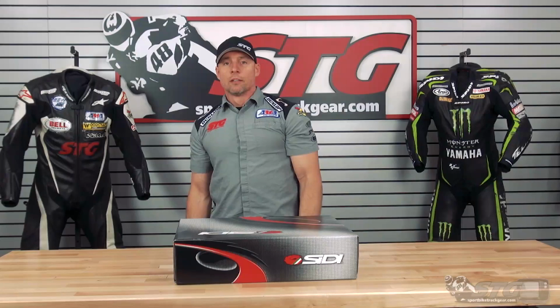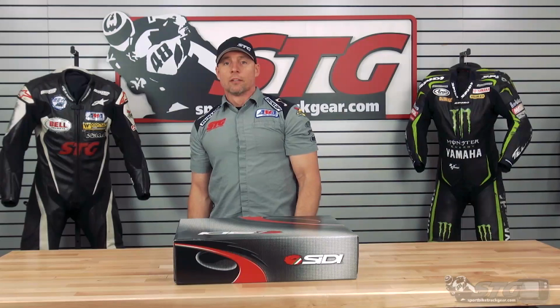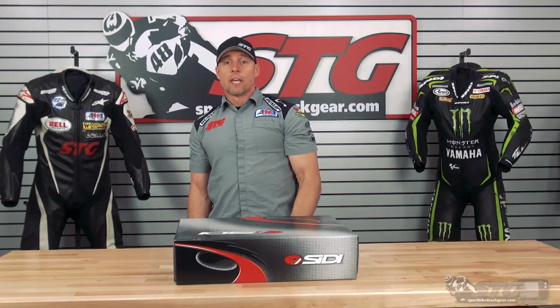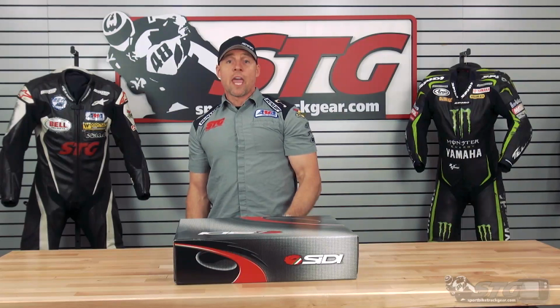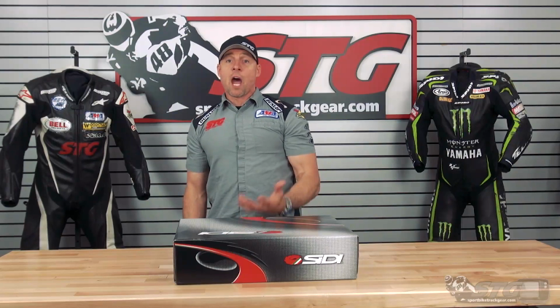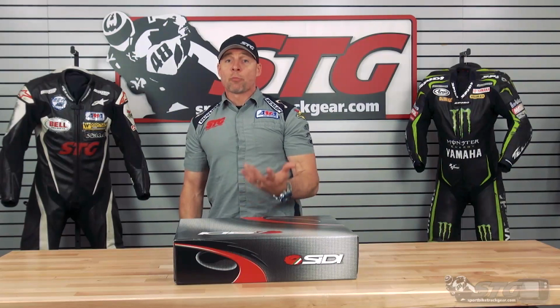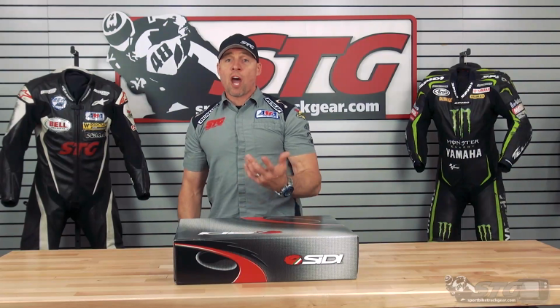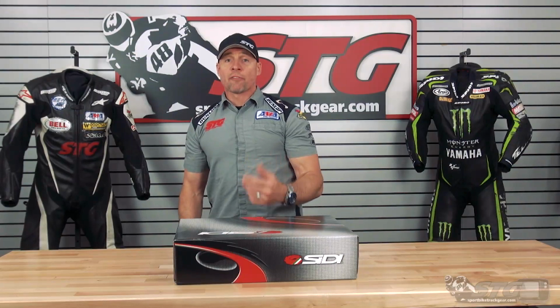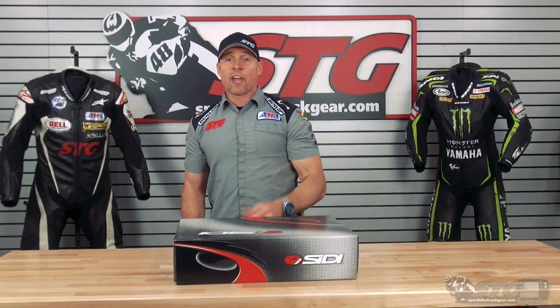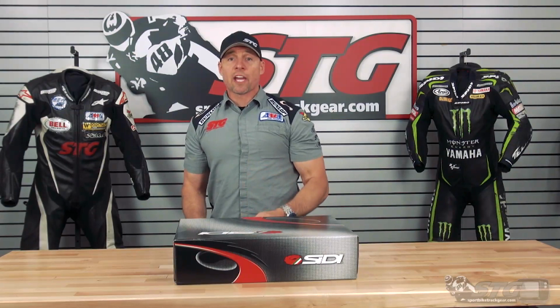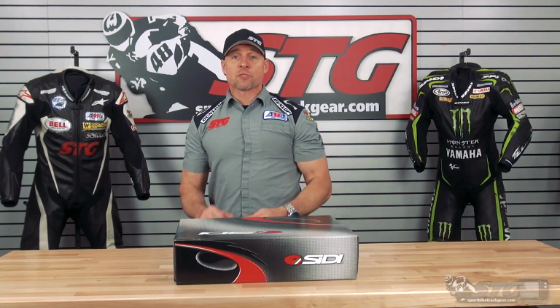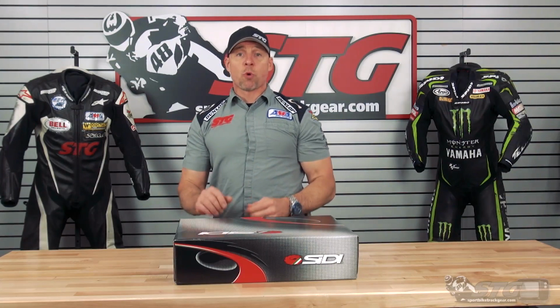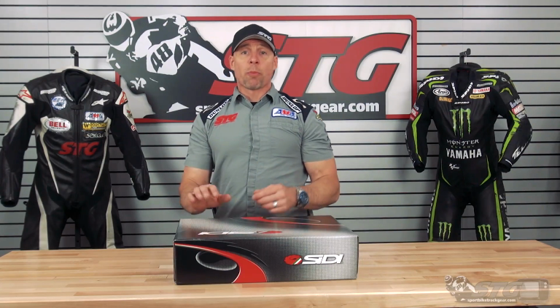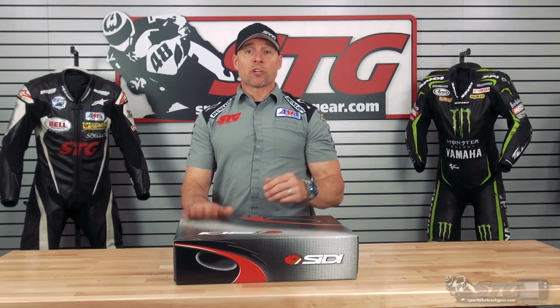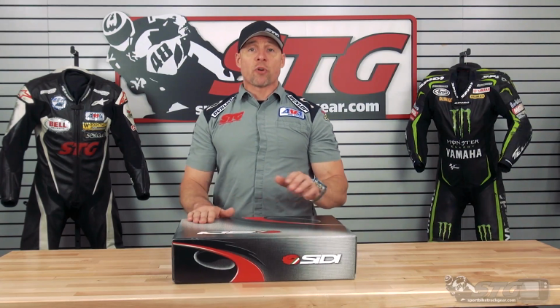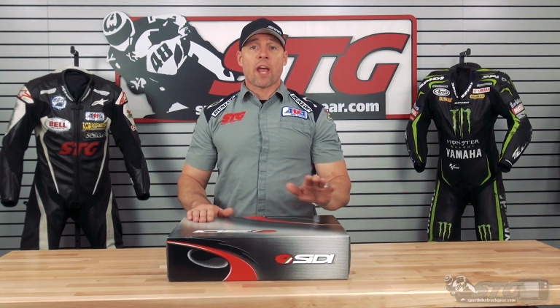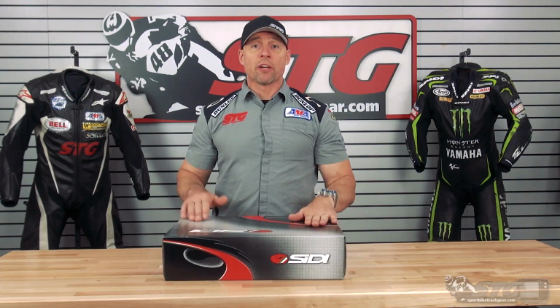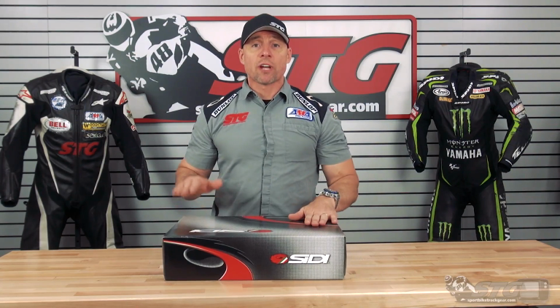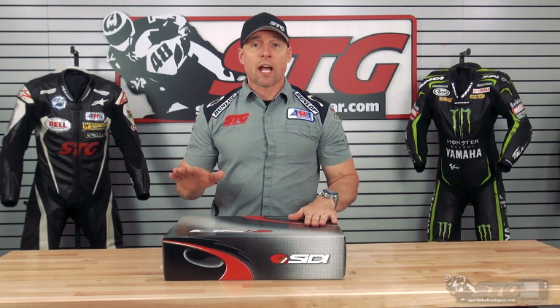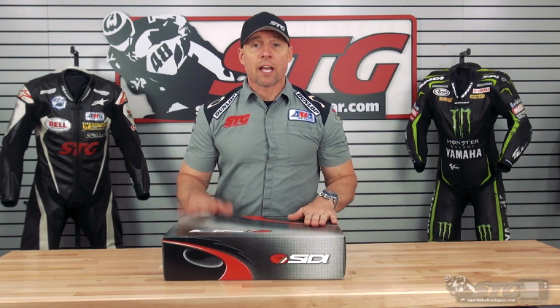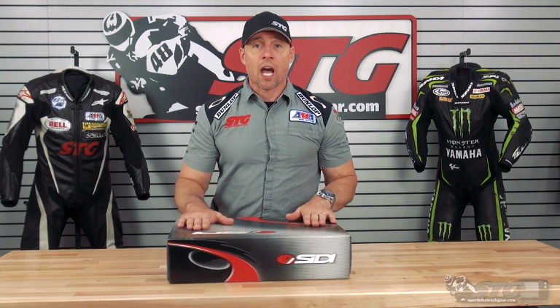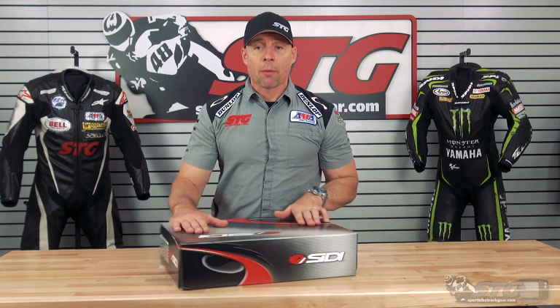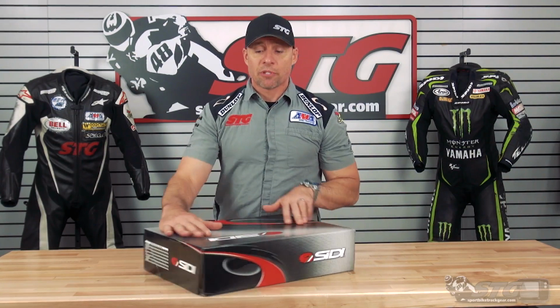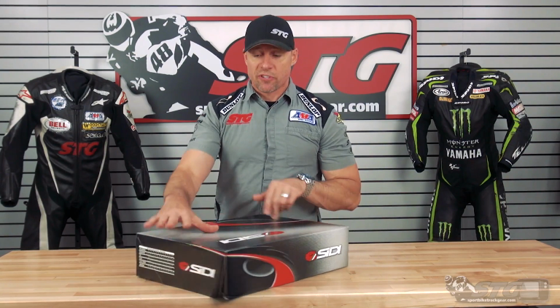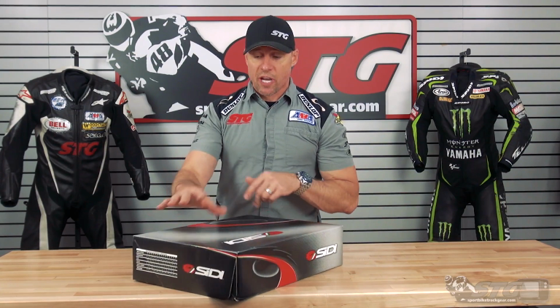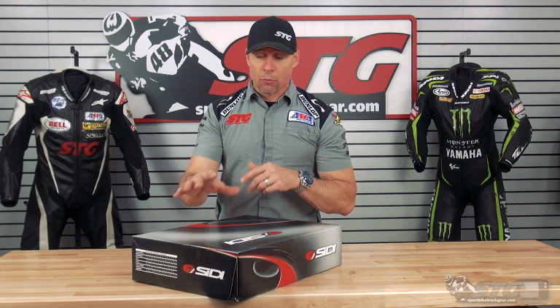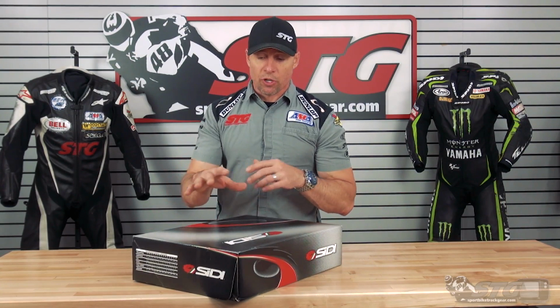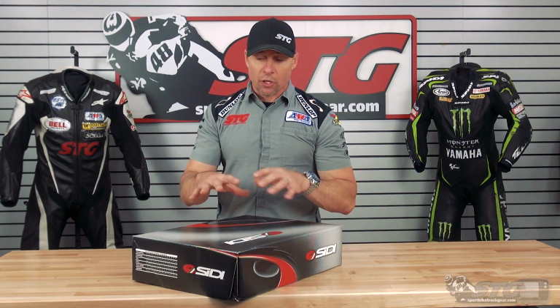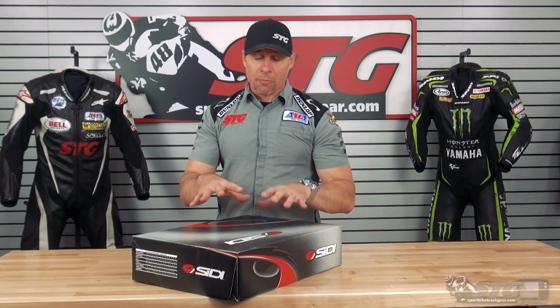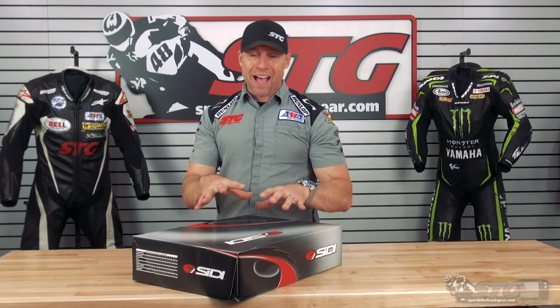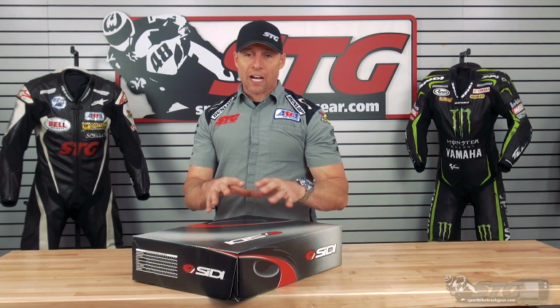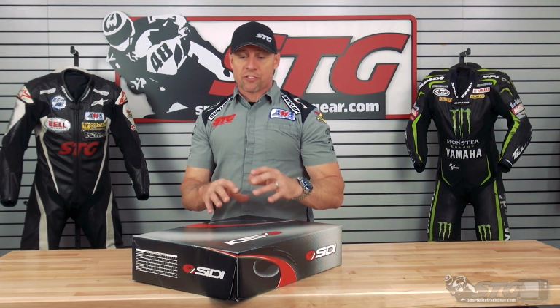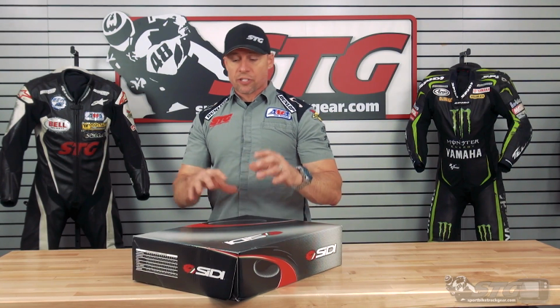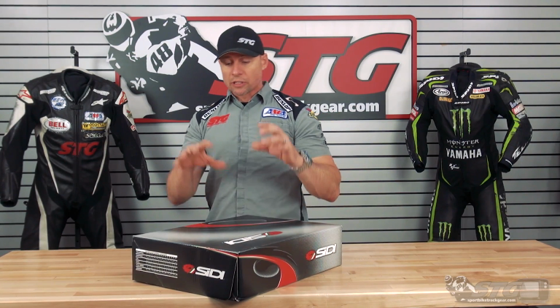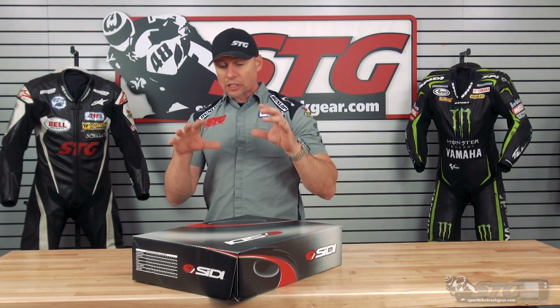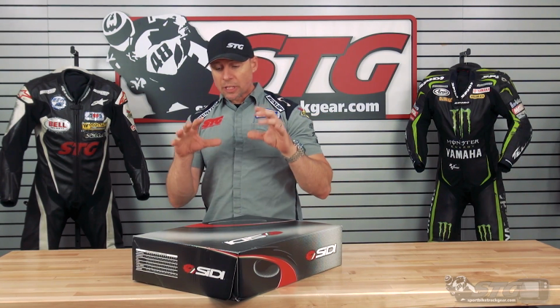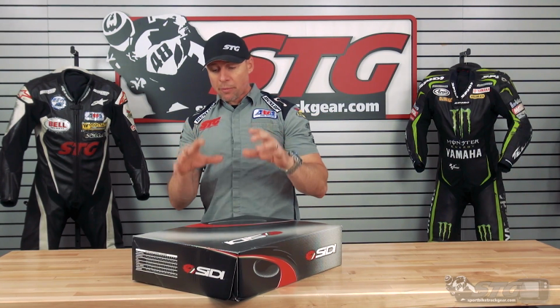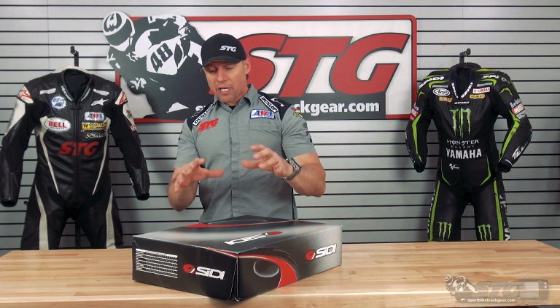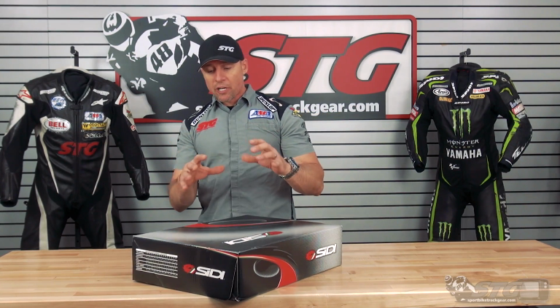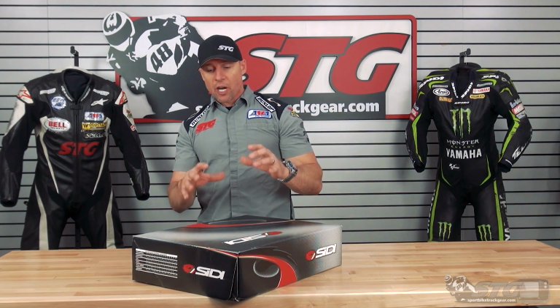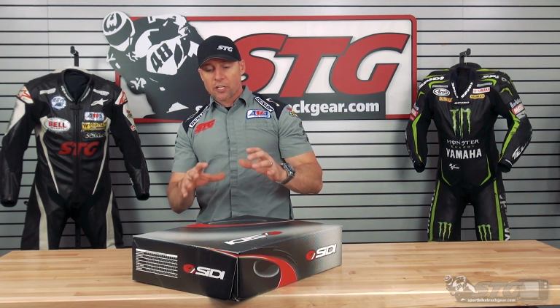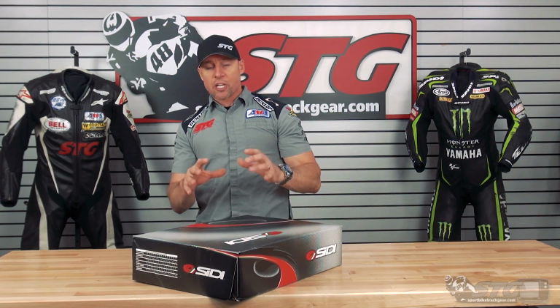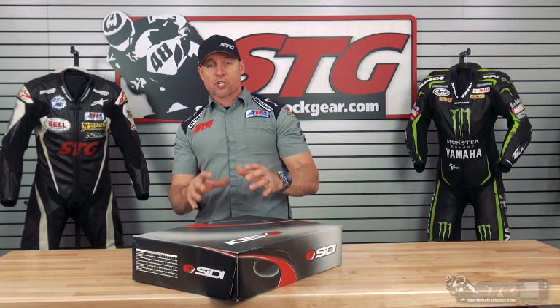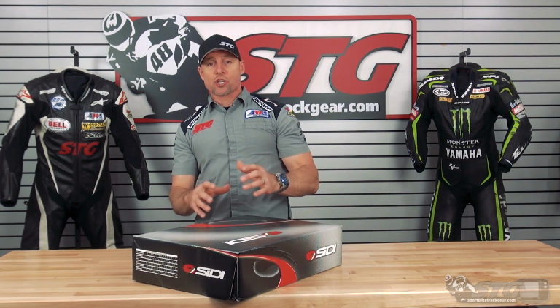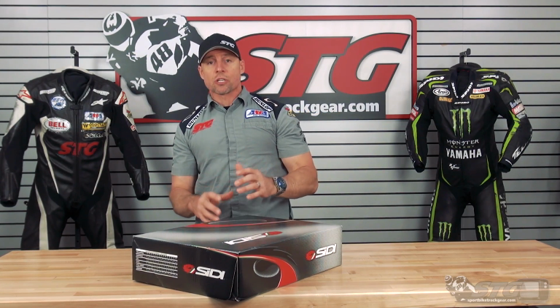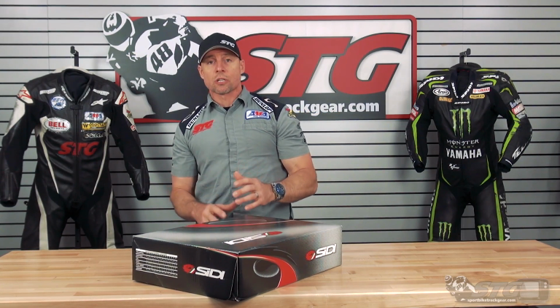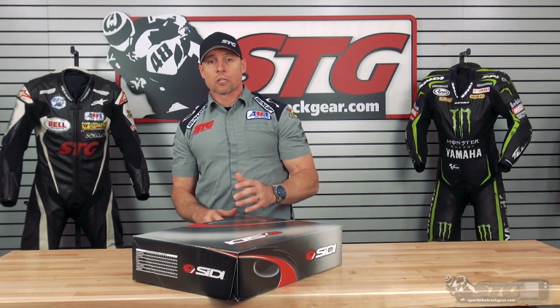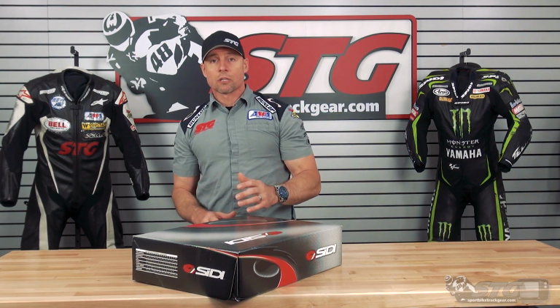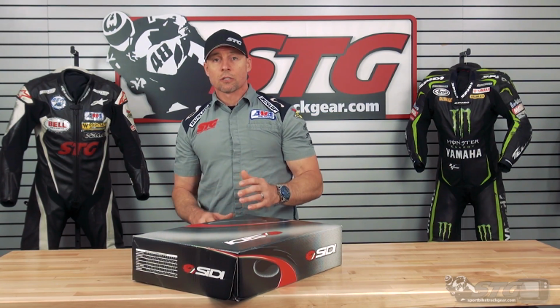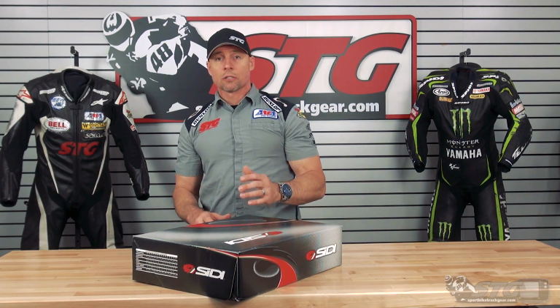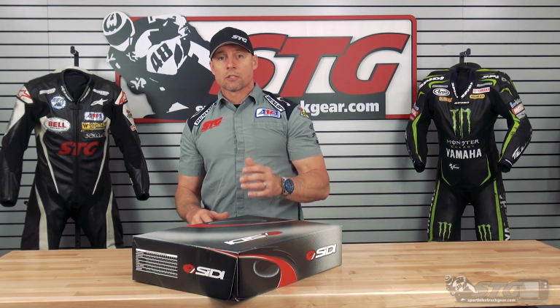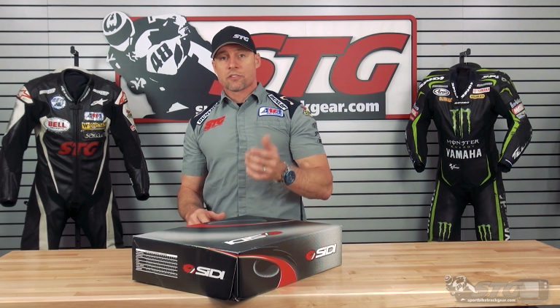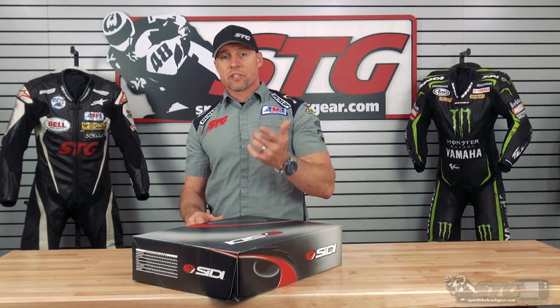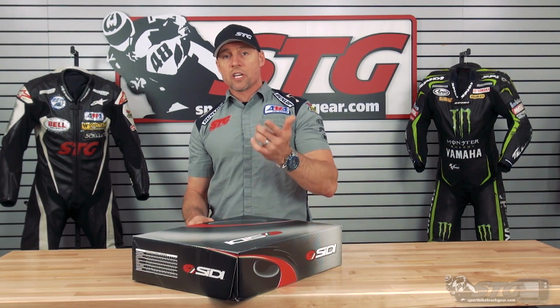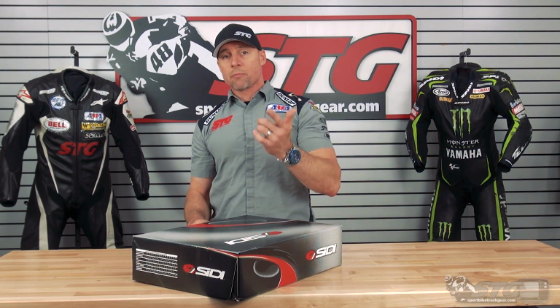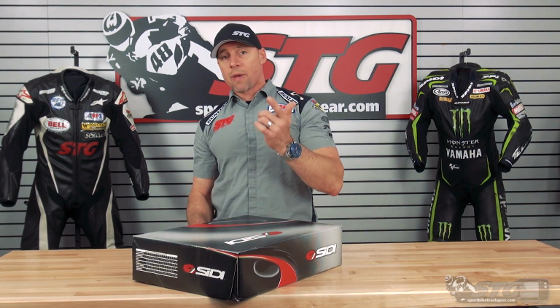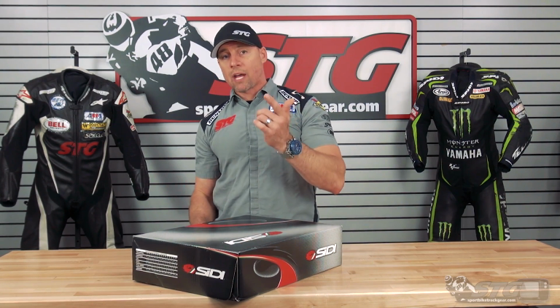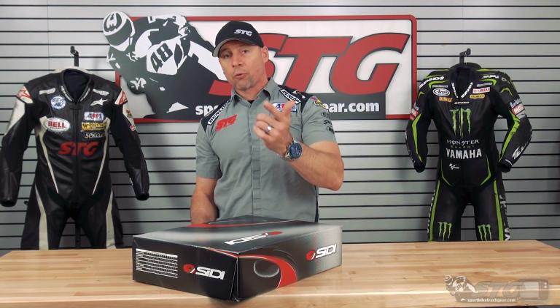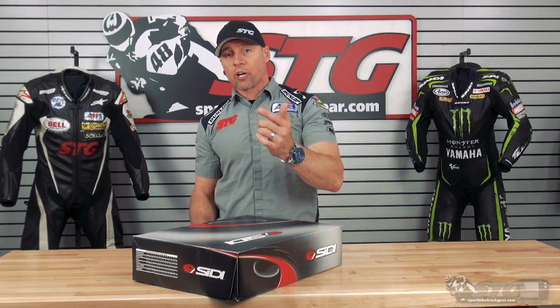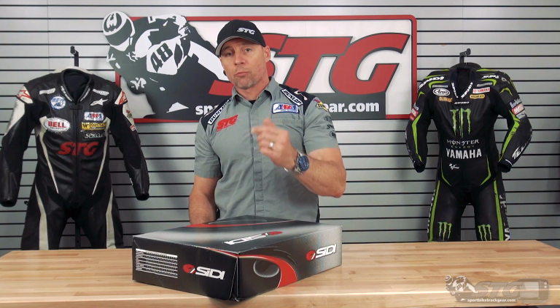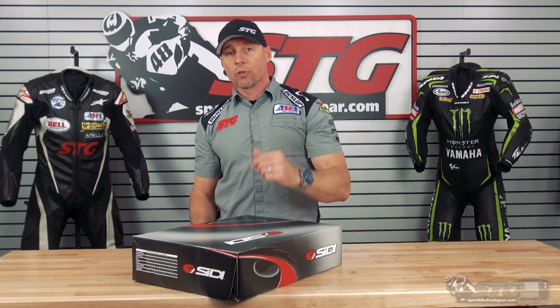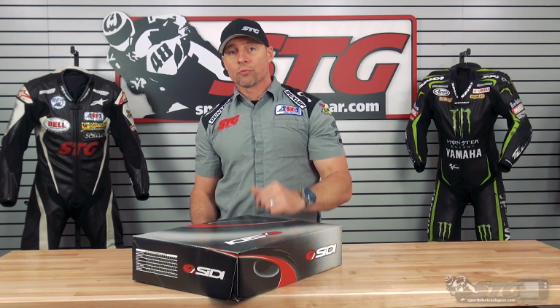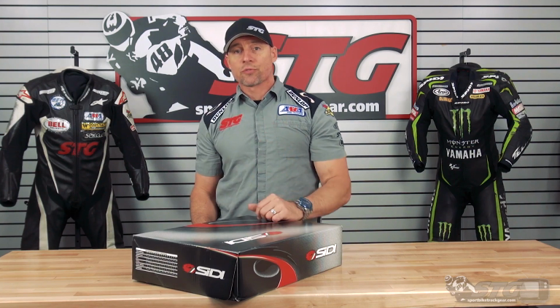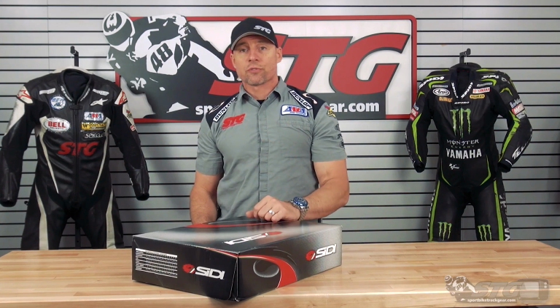Hey, I'm Brian Vann, SportBikeTrackGear.com, and today we're going to unbox the limited edition Sidi Mag-1 Air Boots.